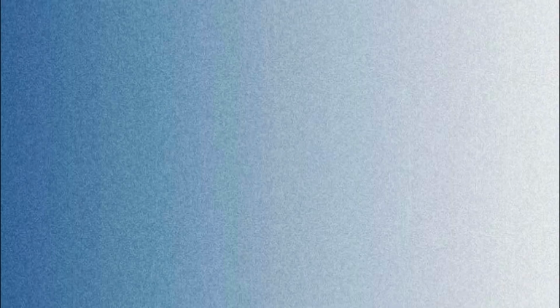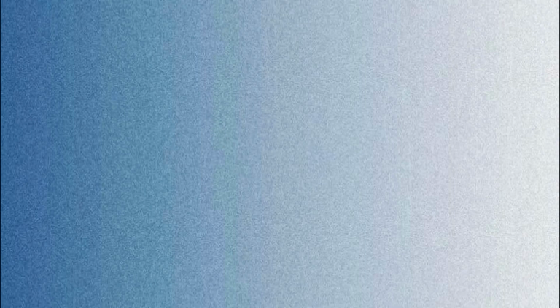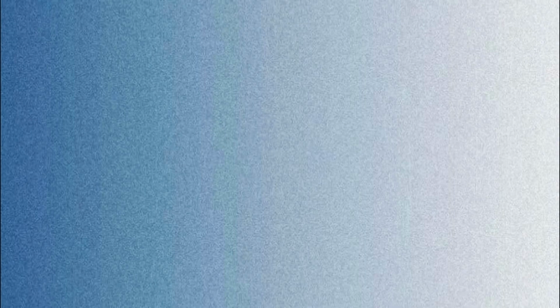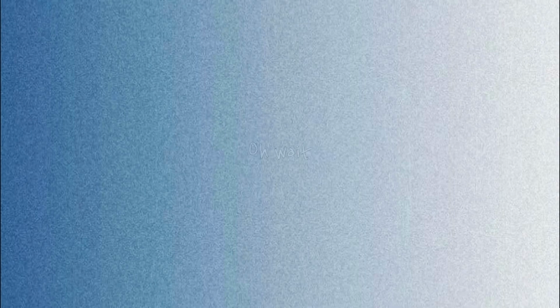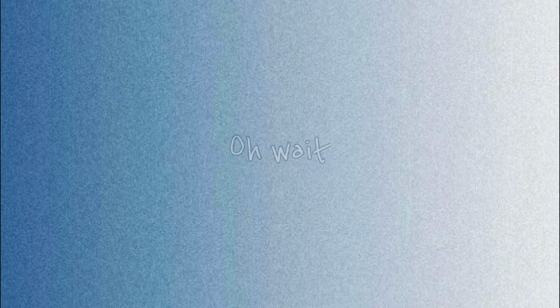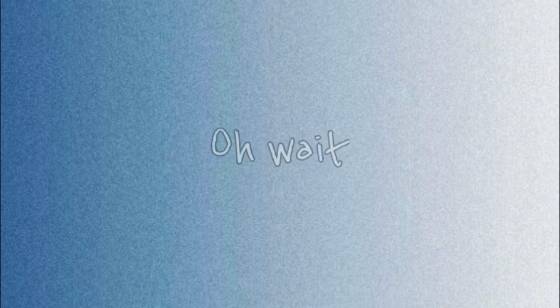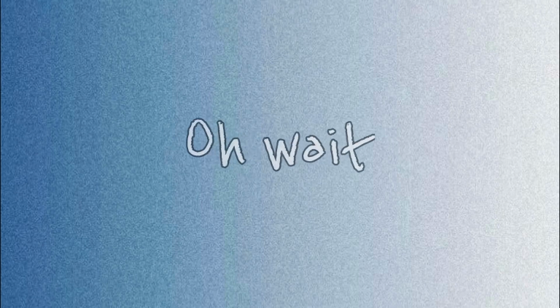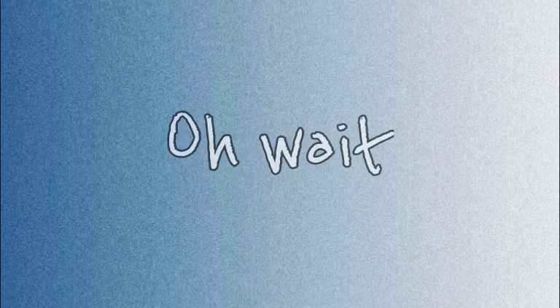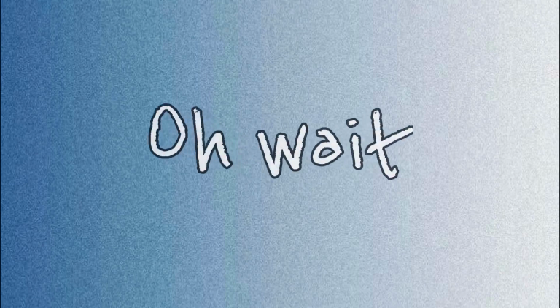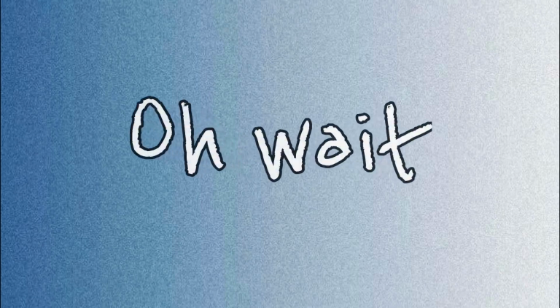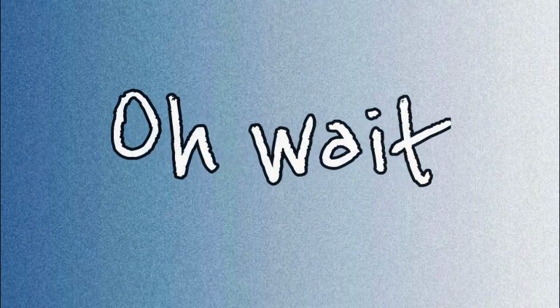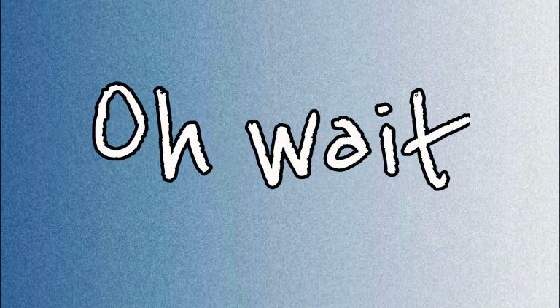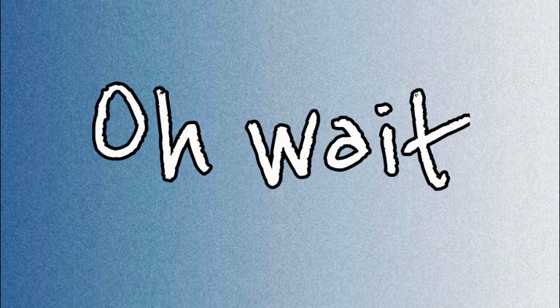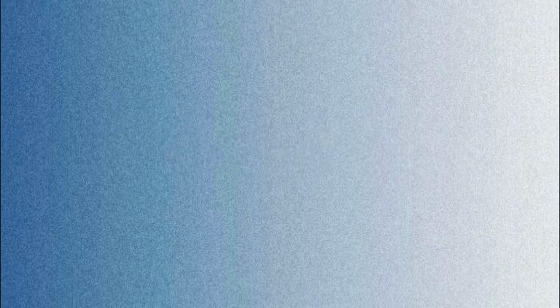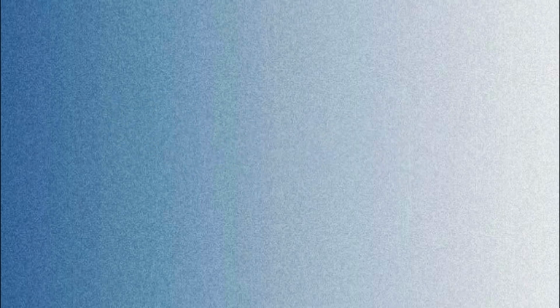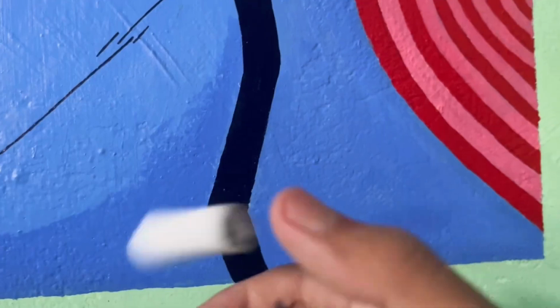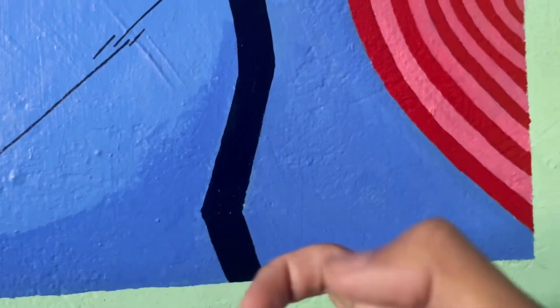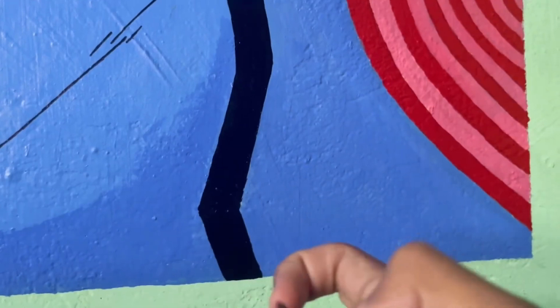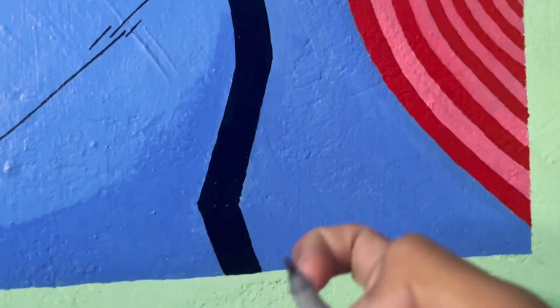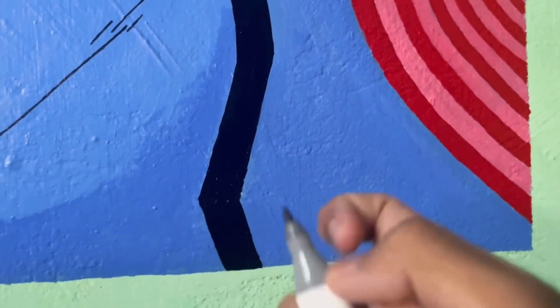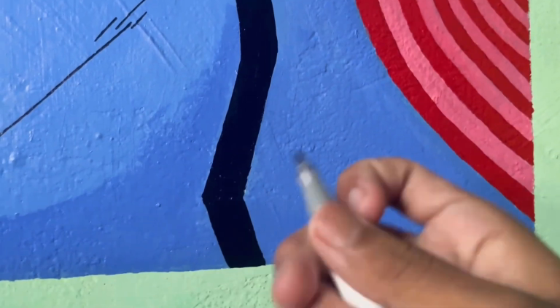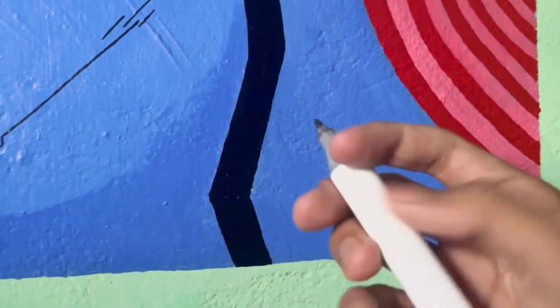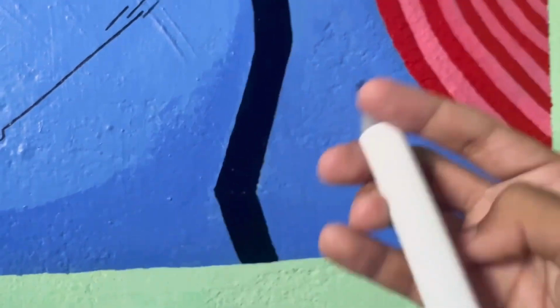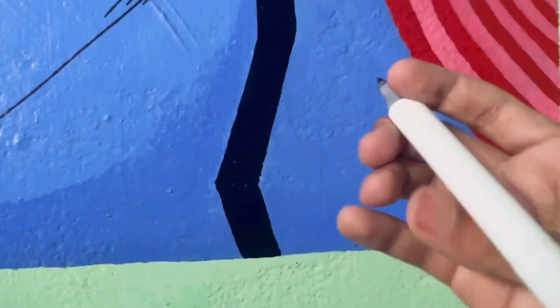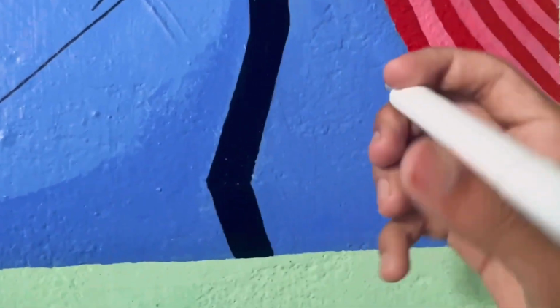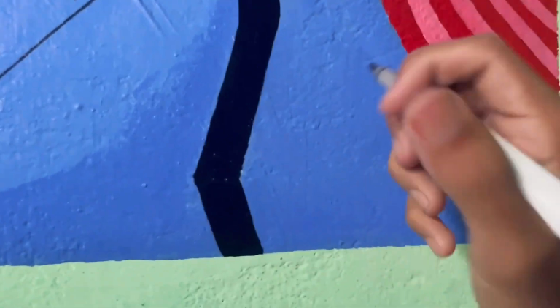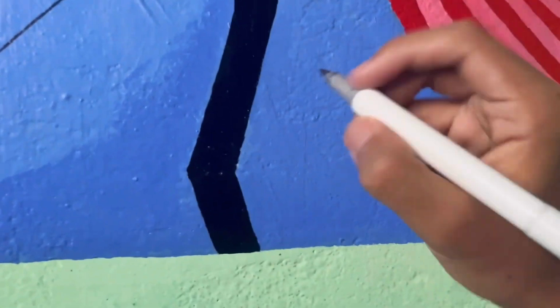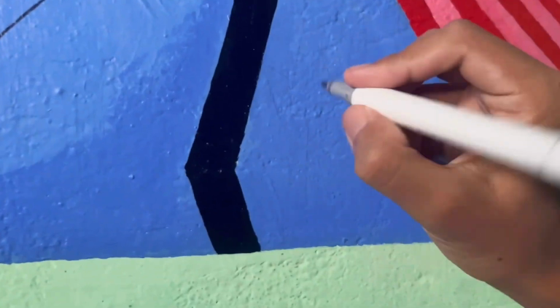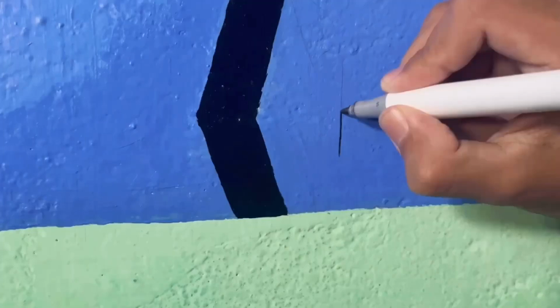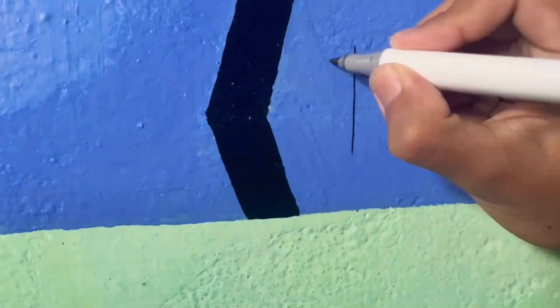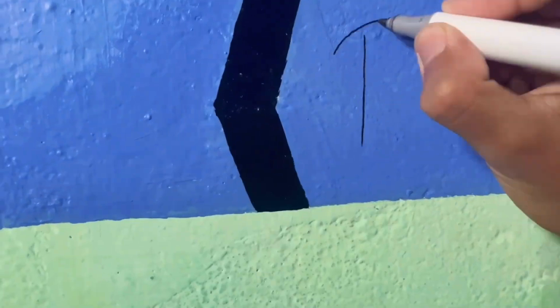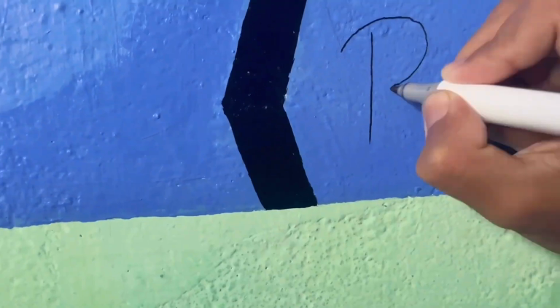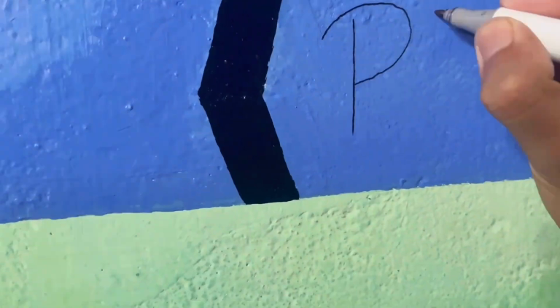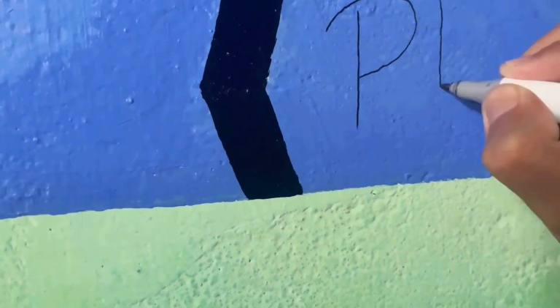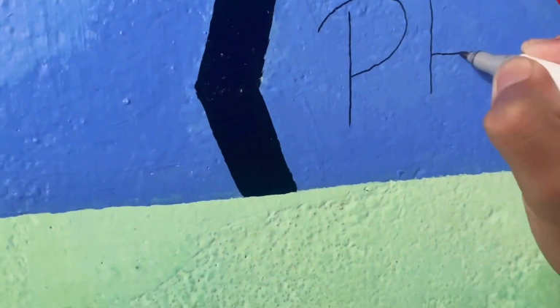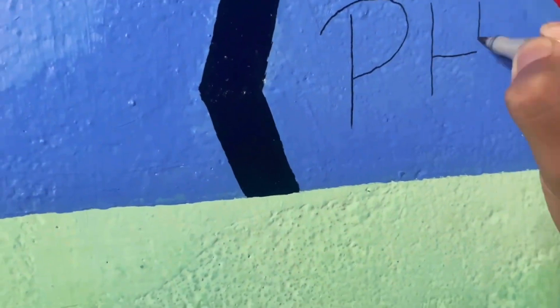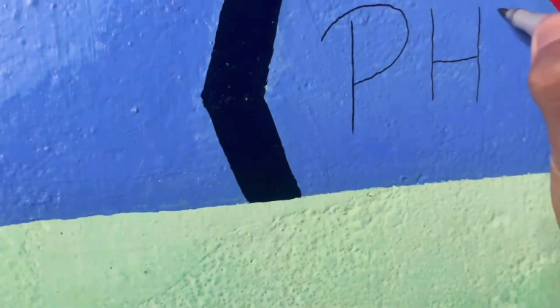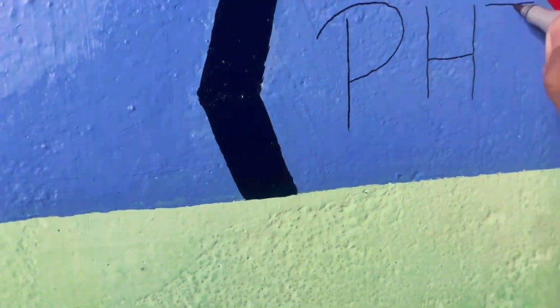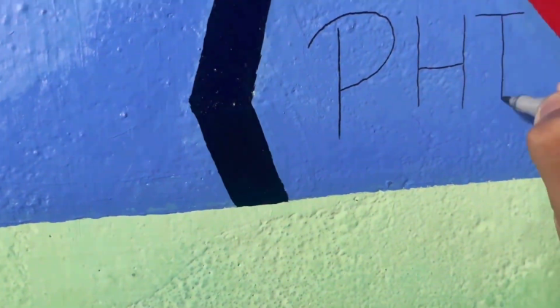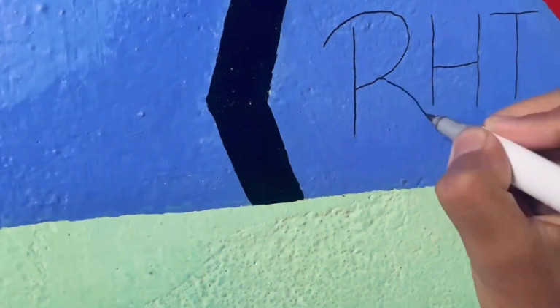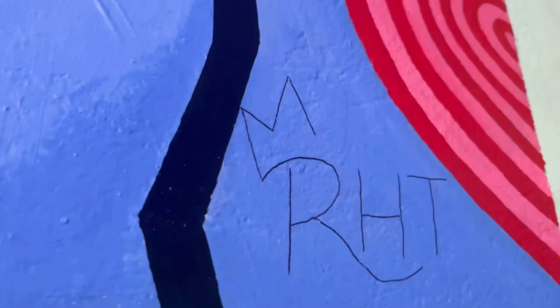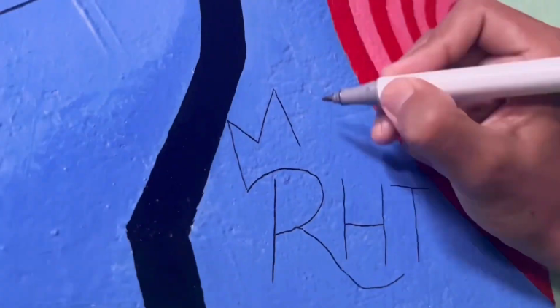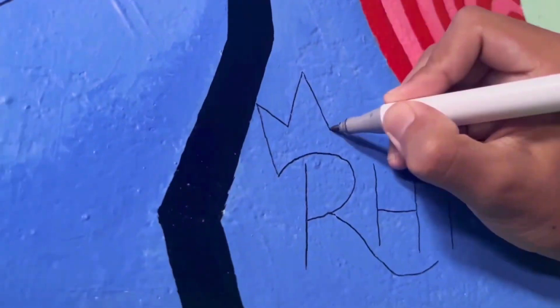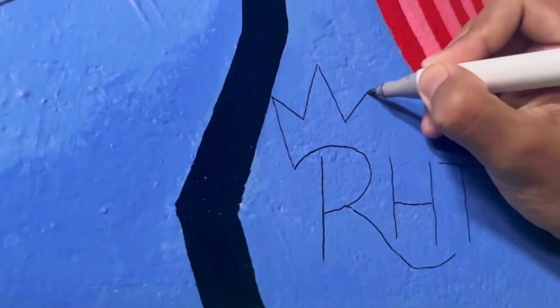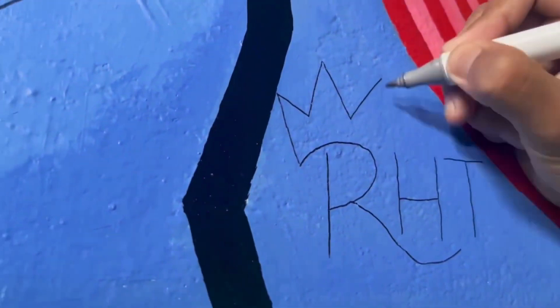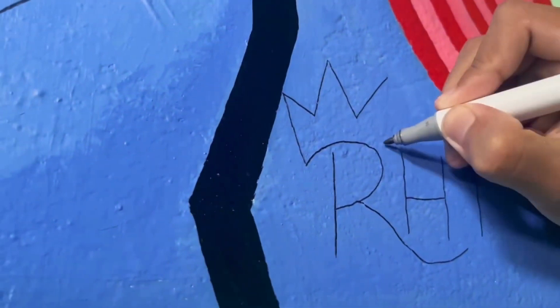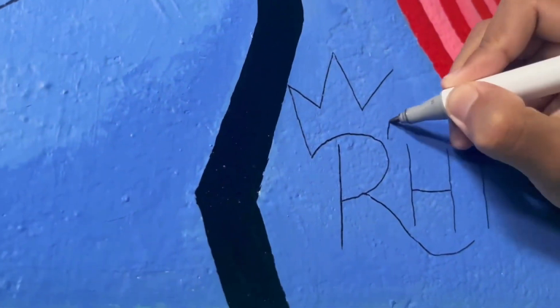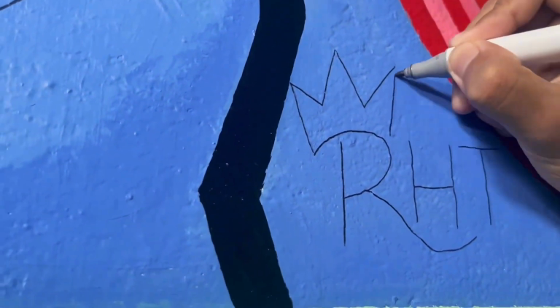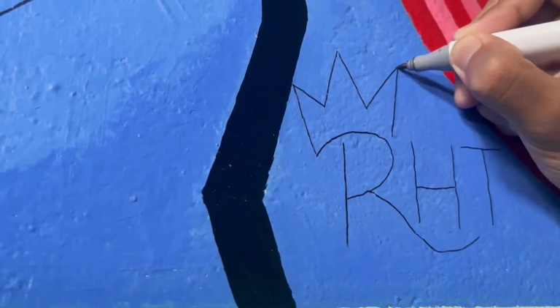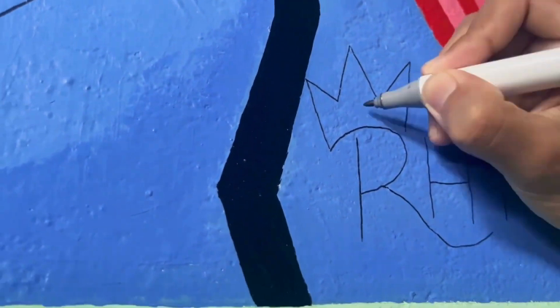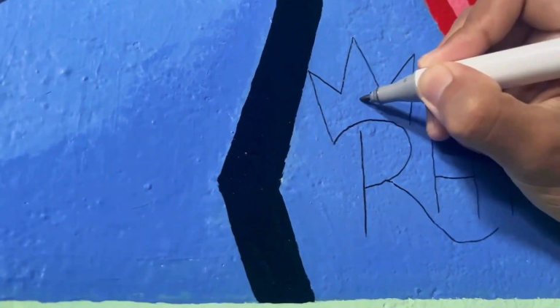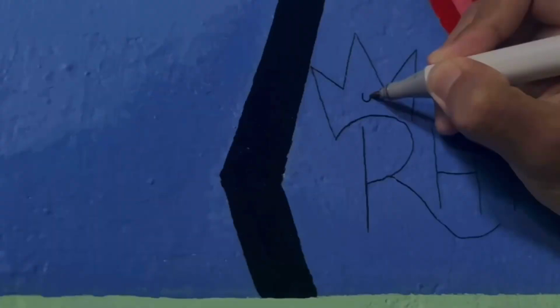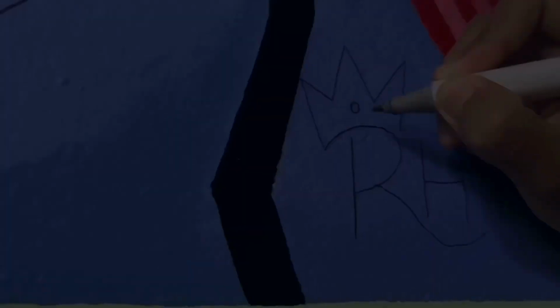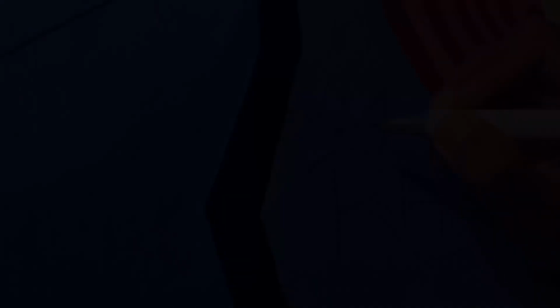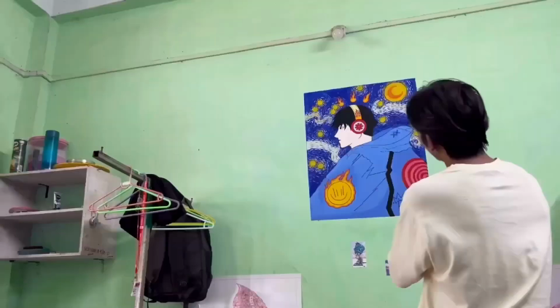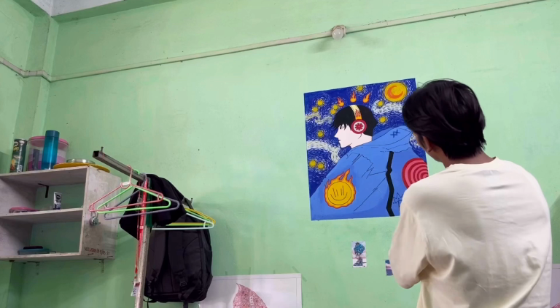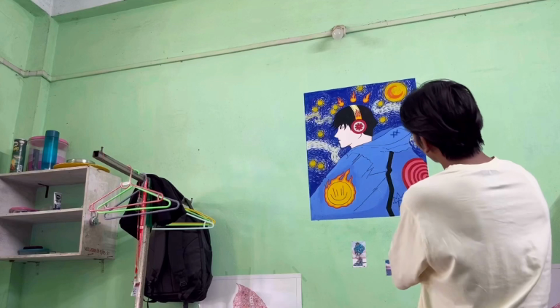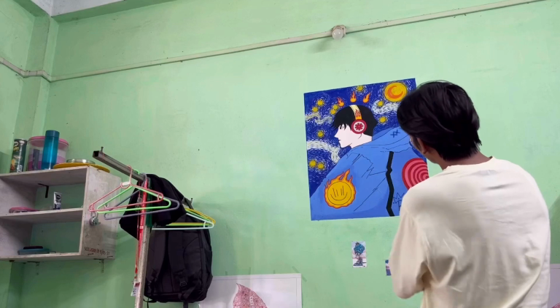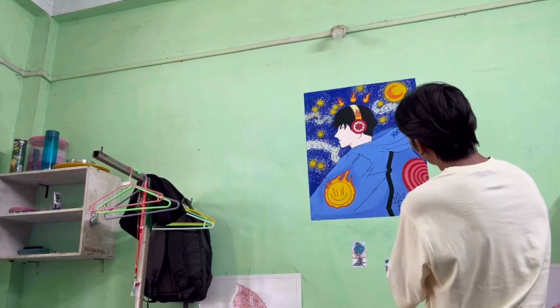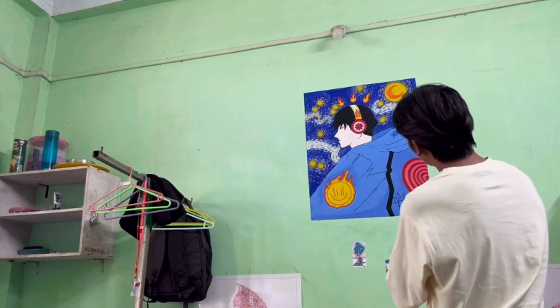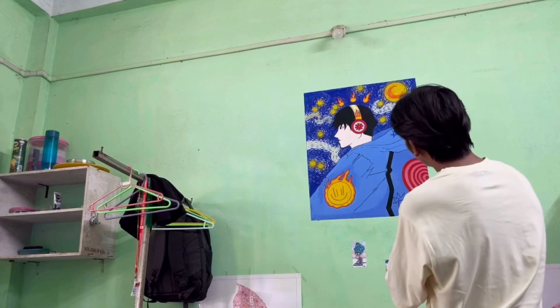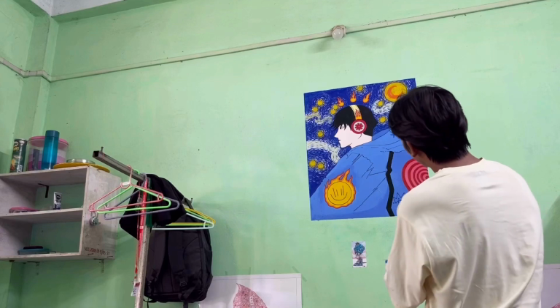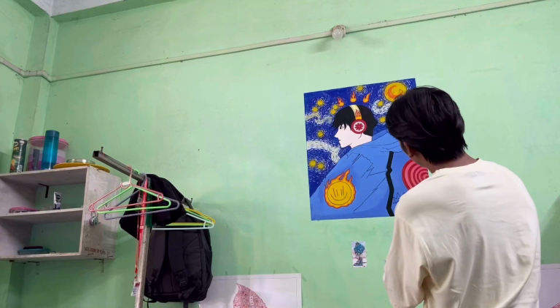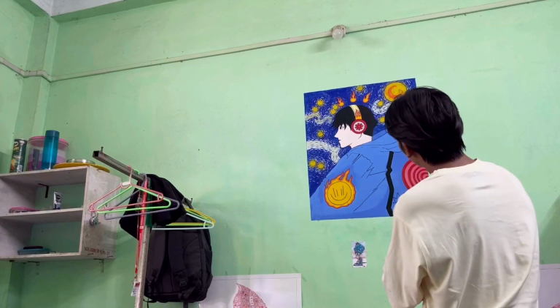Oh wait, I forgot to keep my signature. Now it's complete. Bye bye!